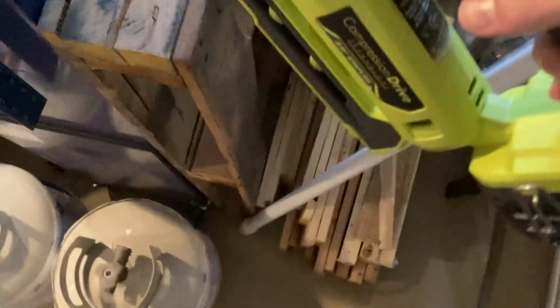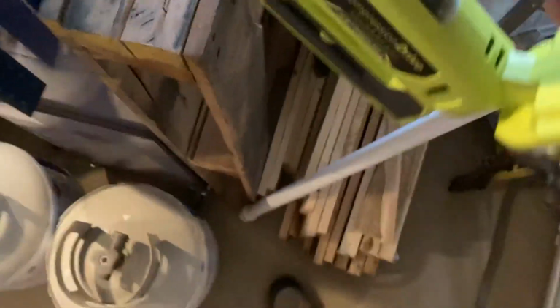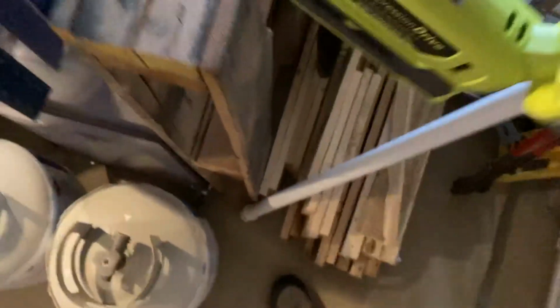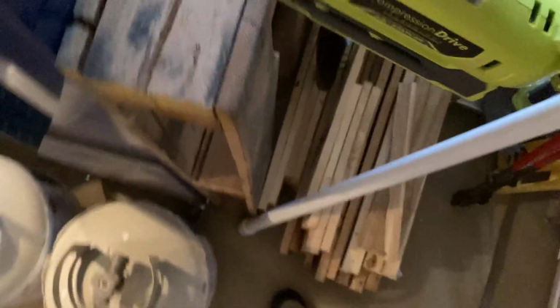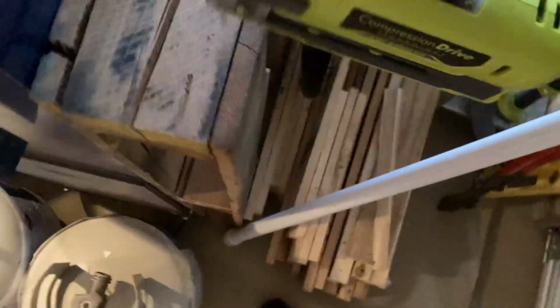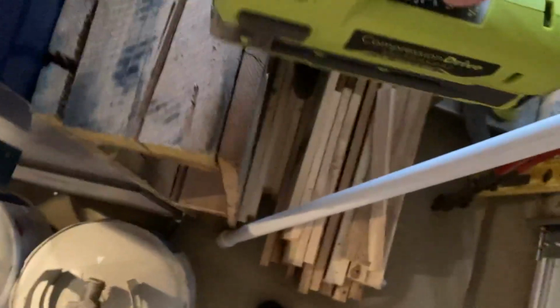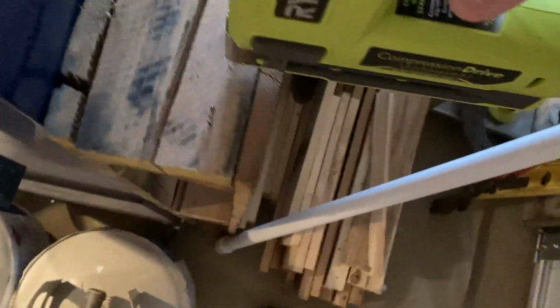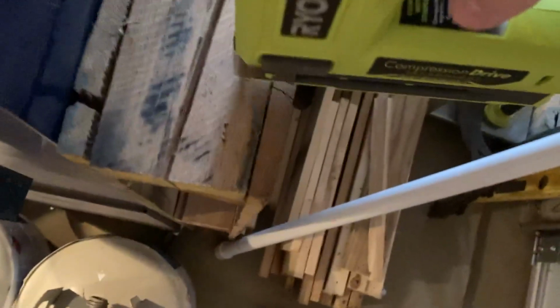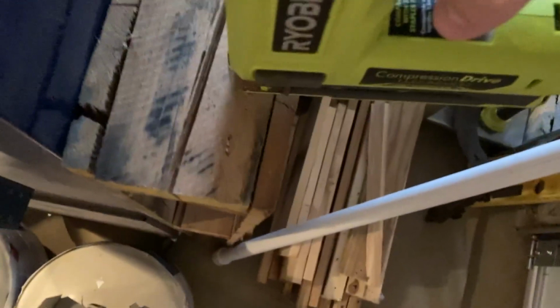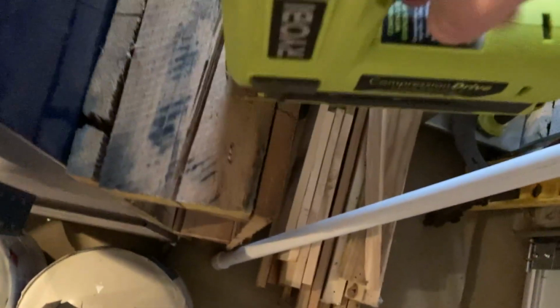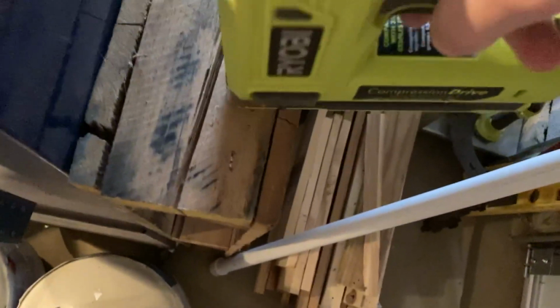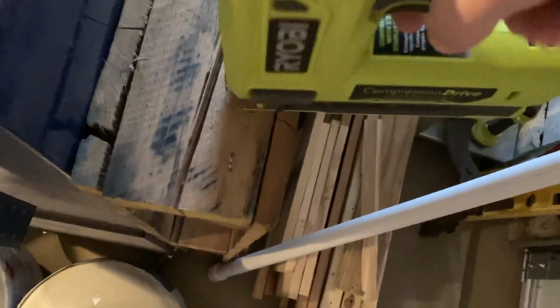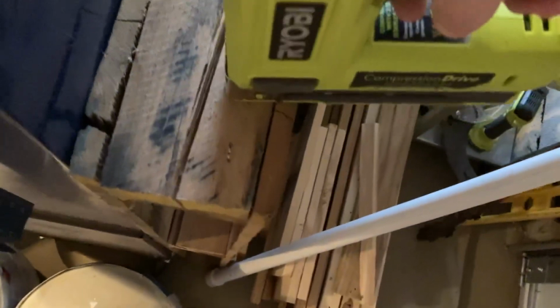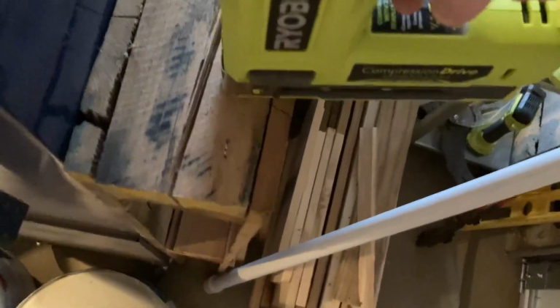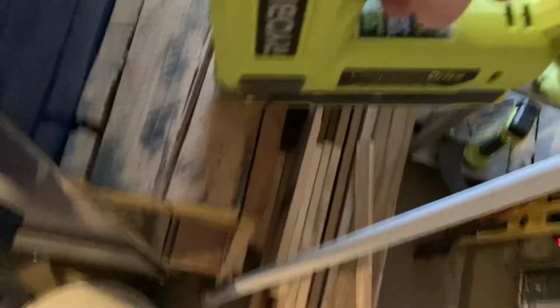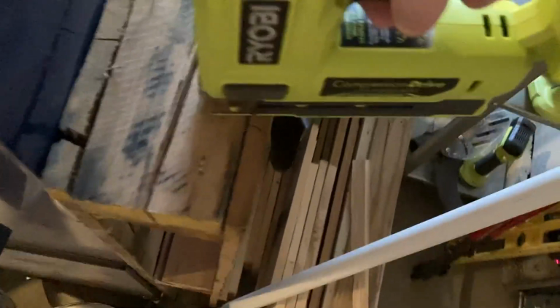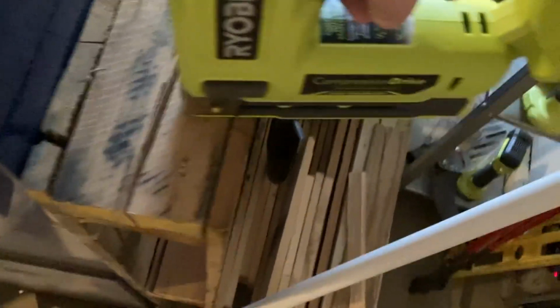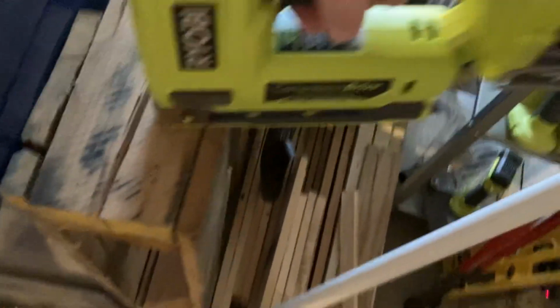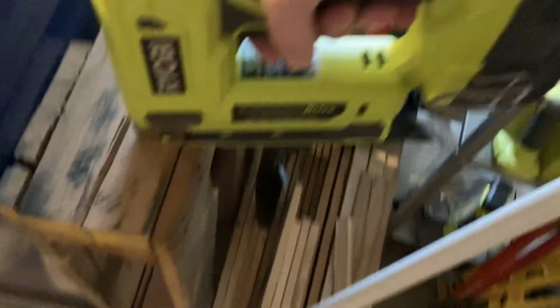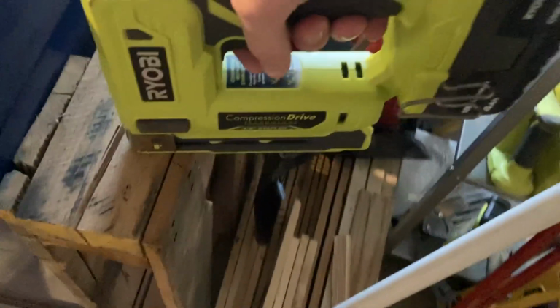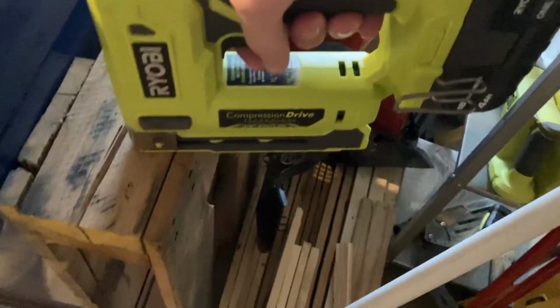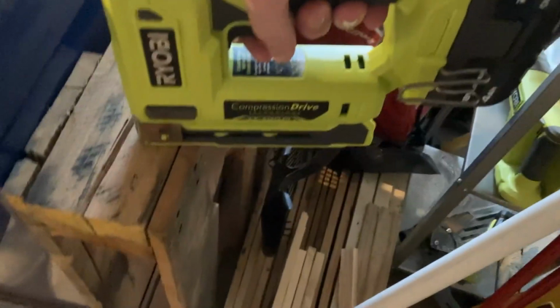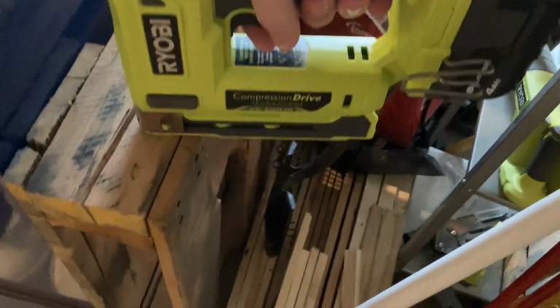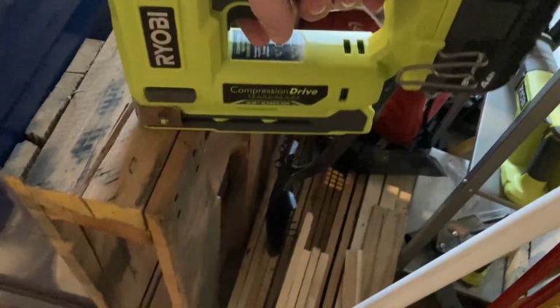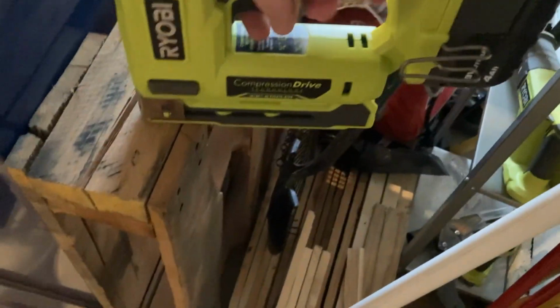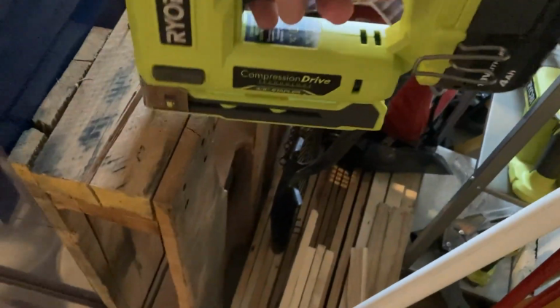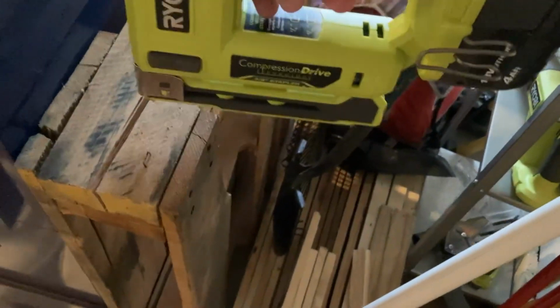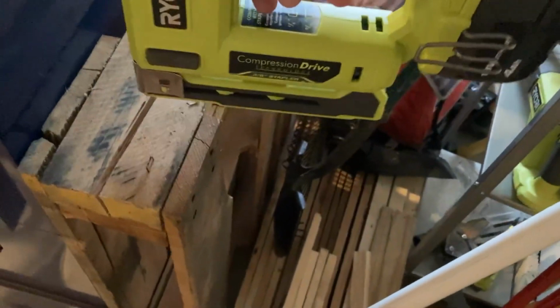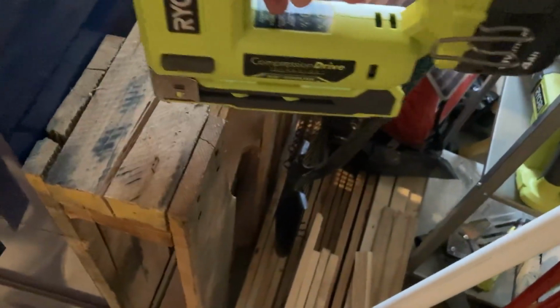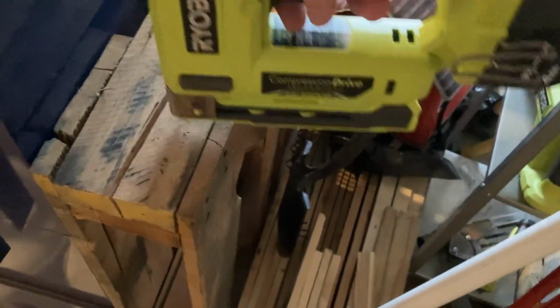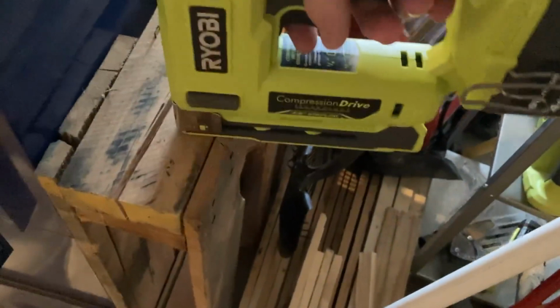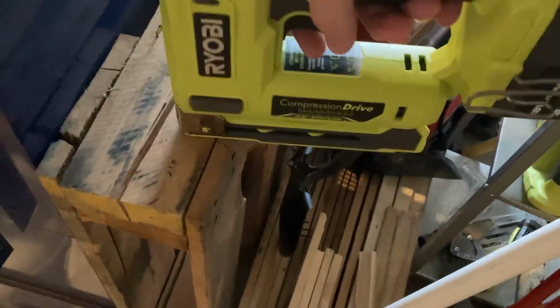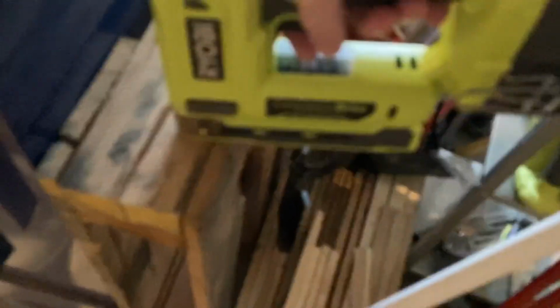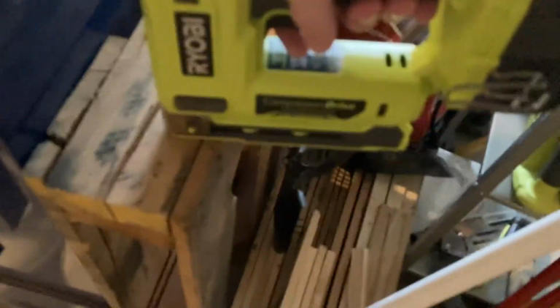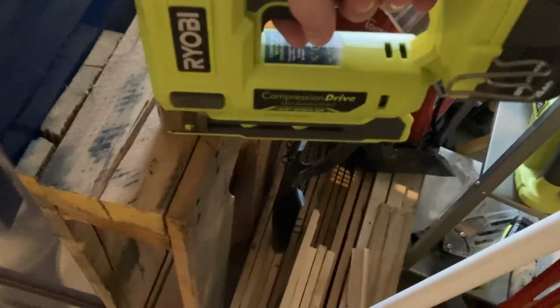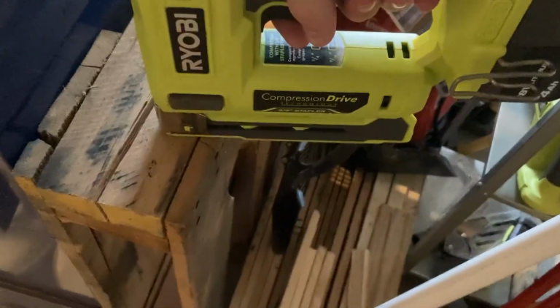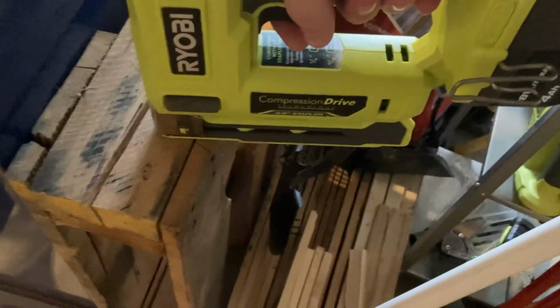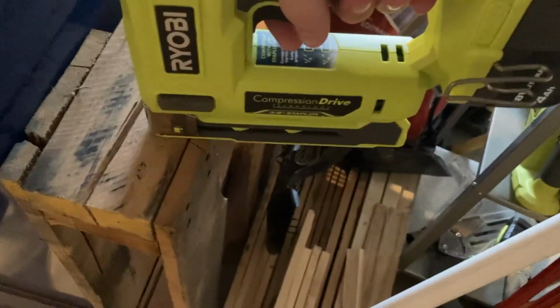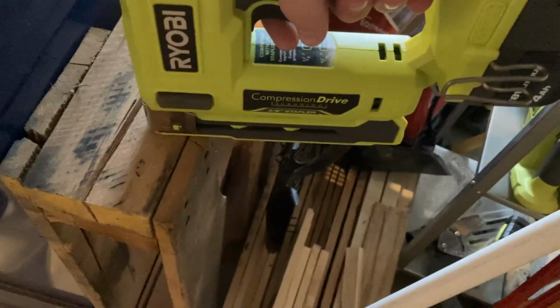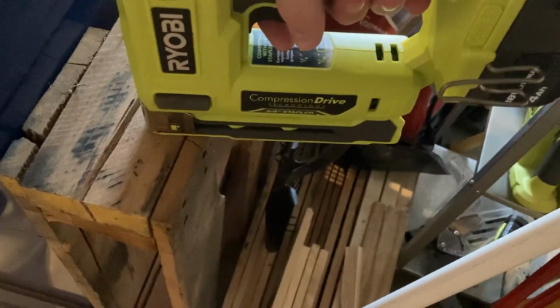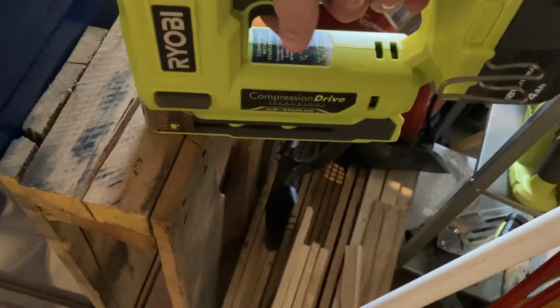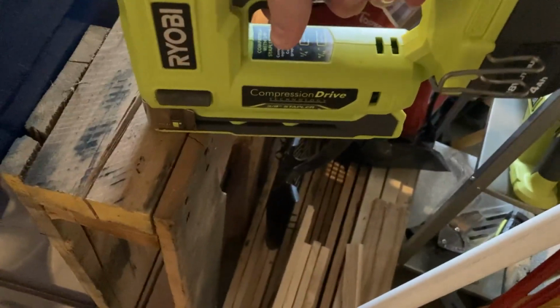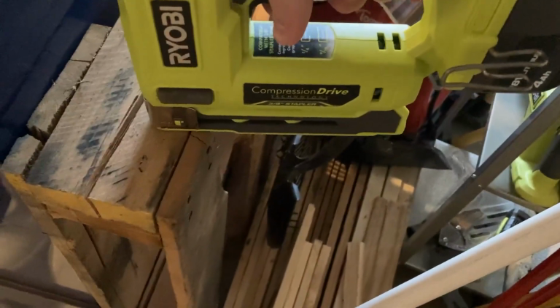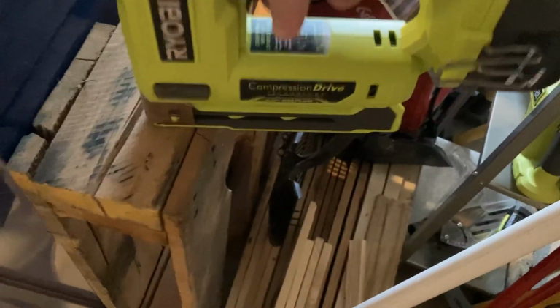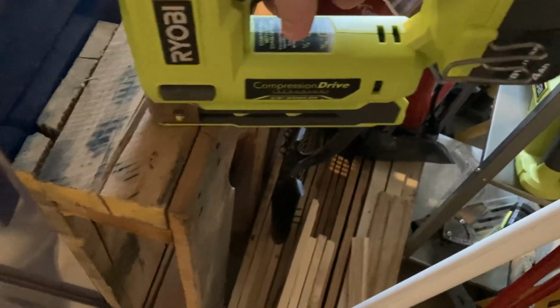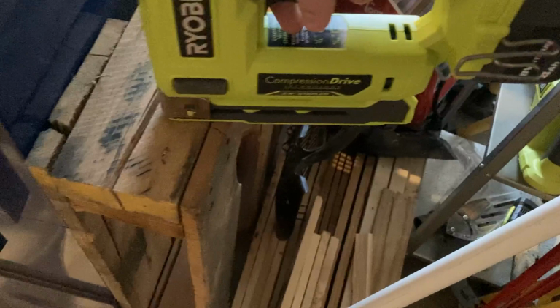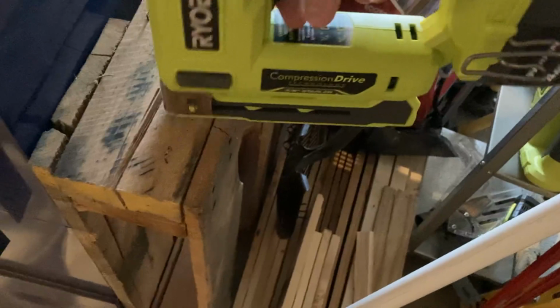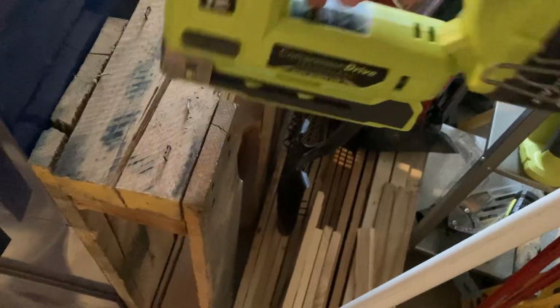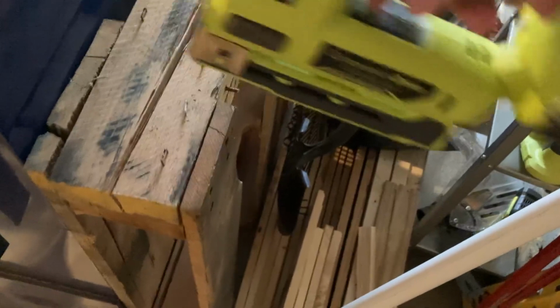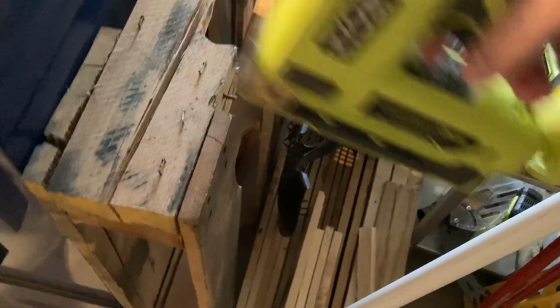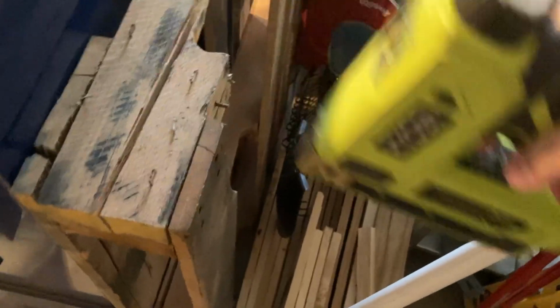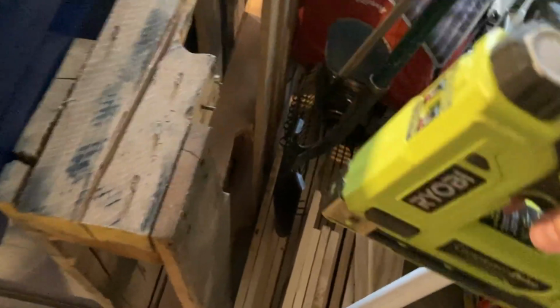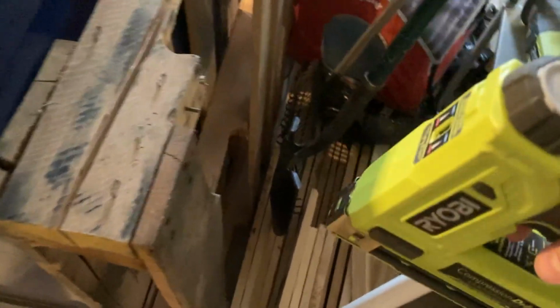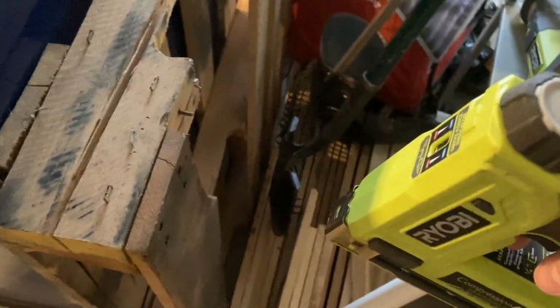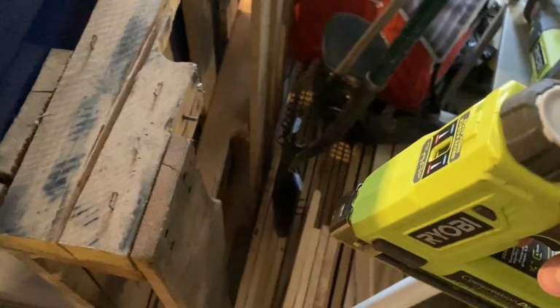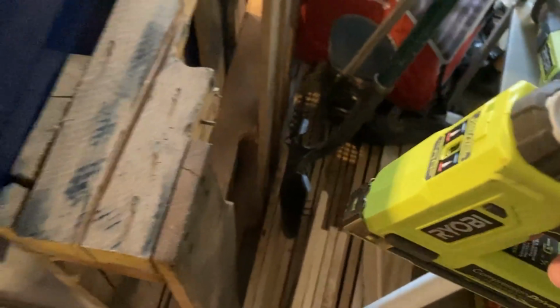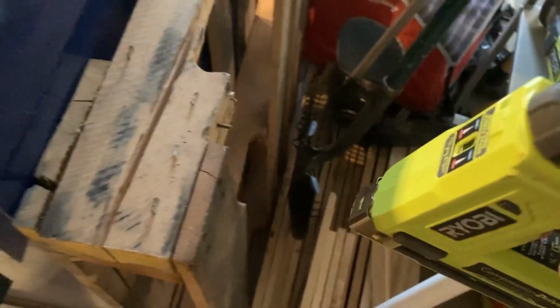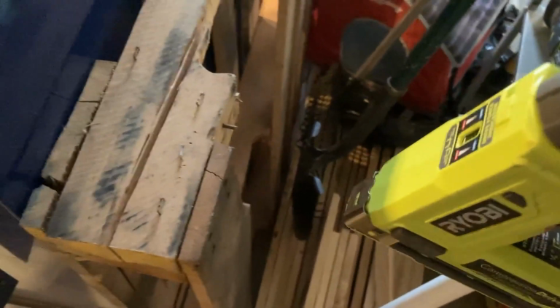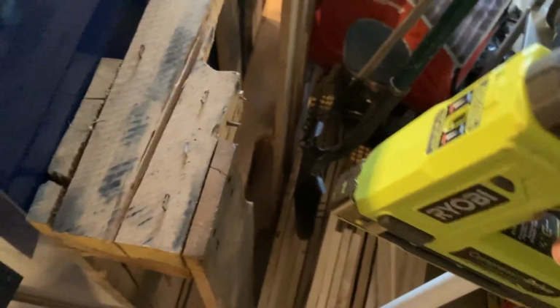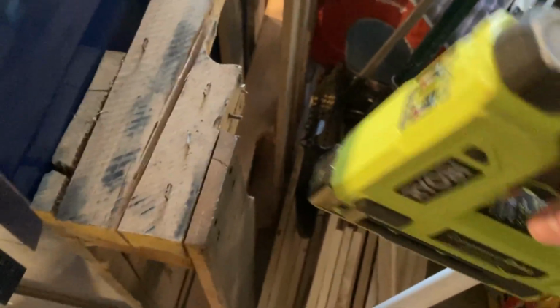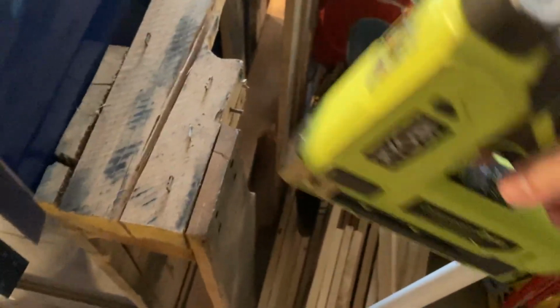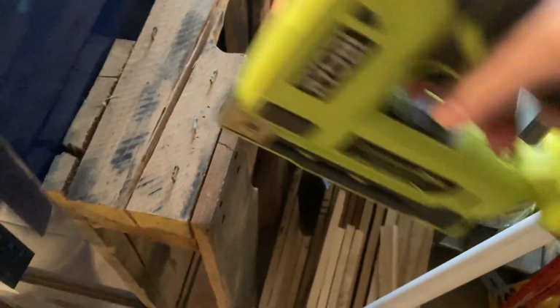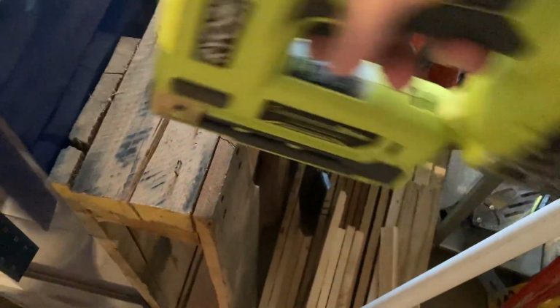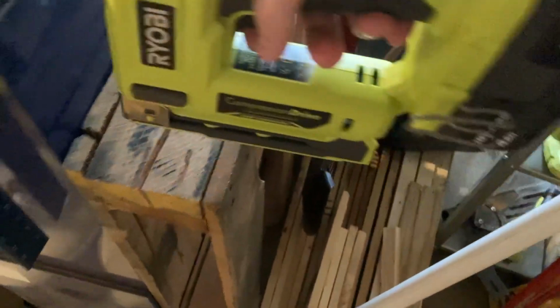I'm gonna go here on a scrap pallet here. Just press tip in, pull trigger. Just shoots it super fast.